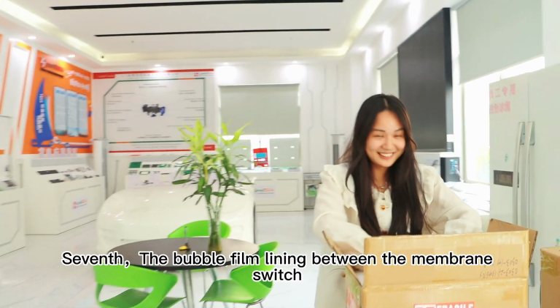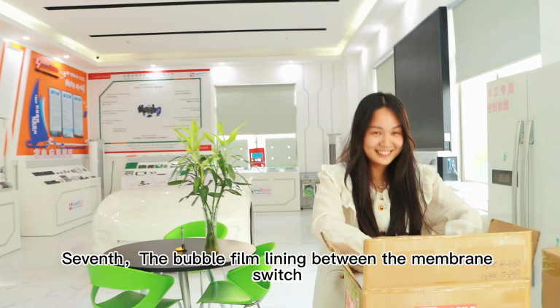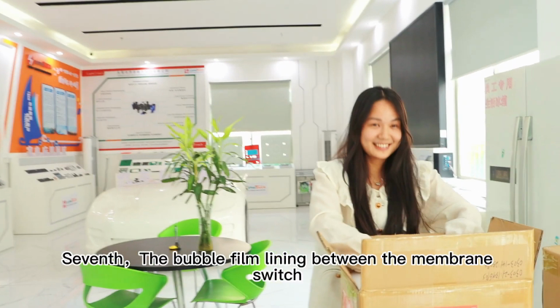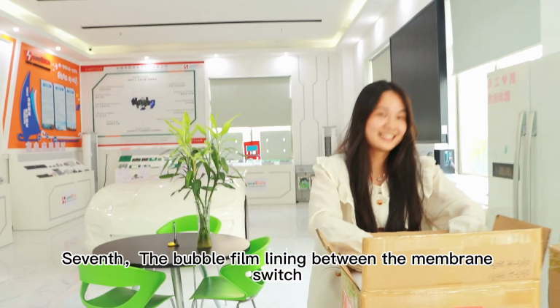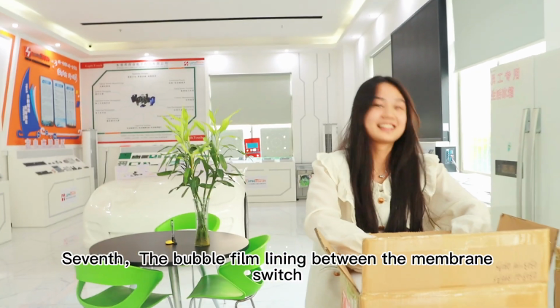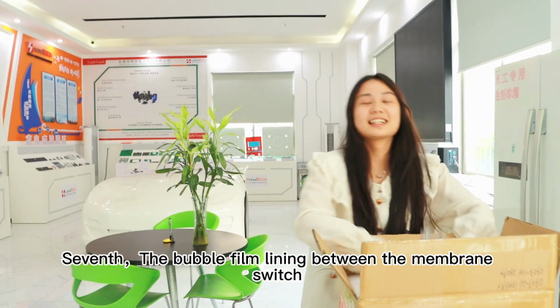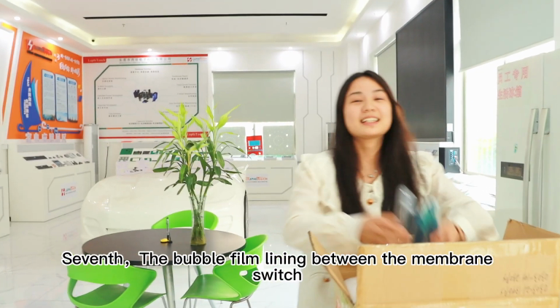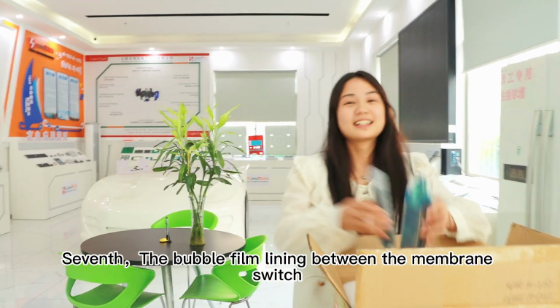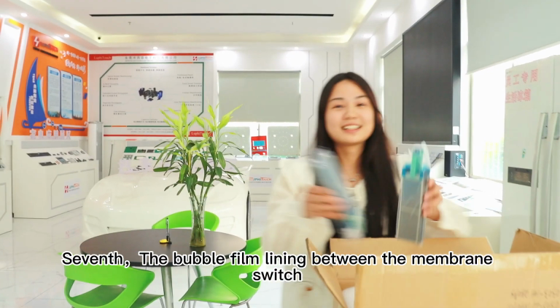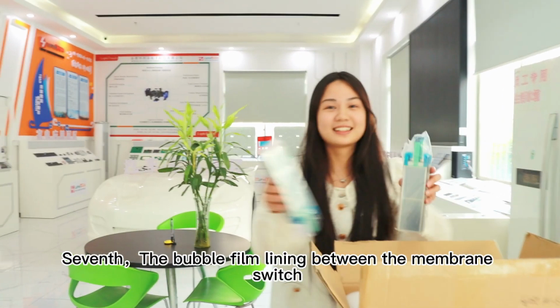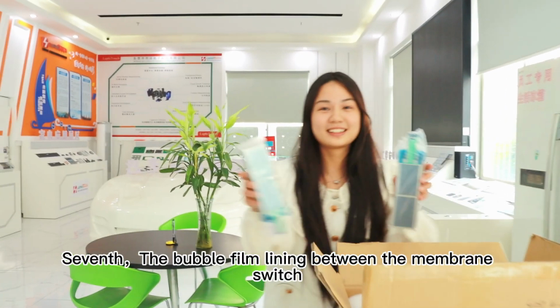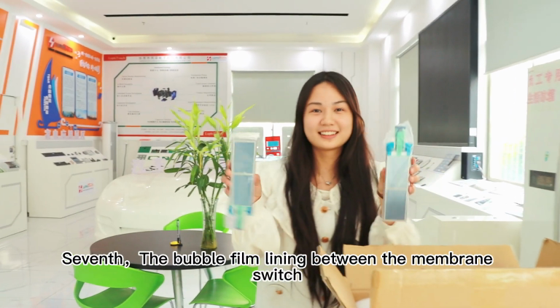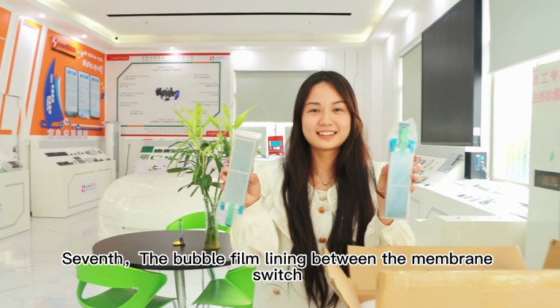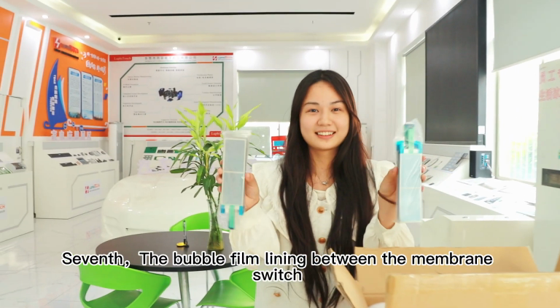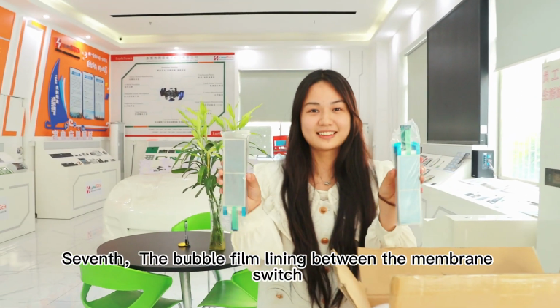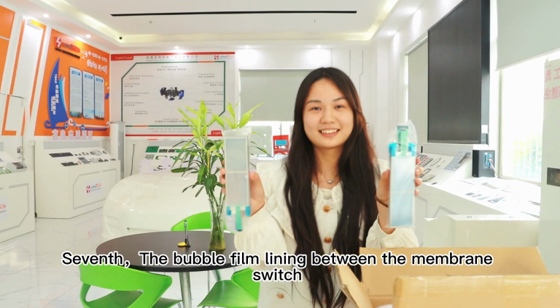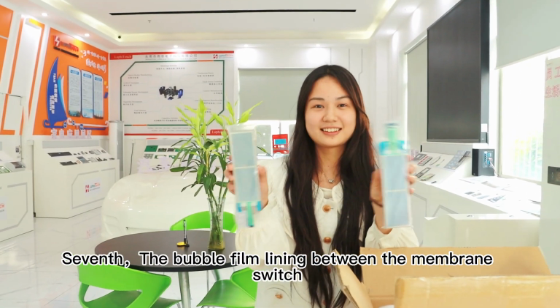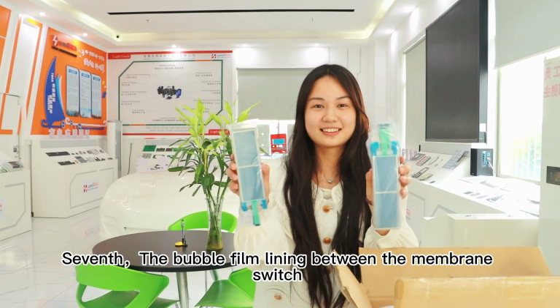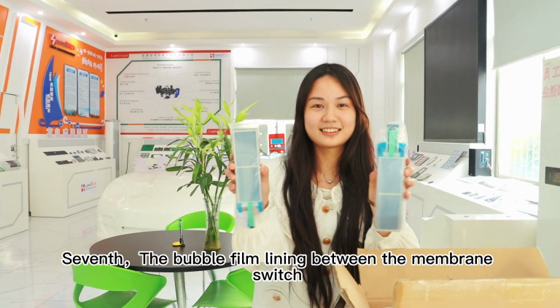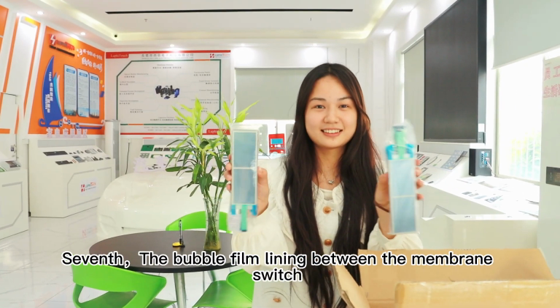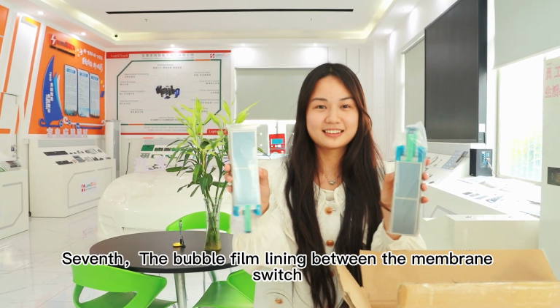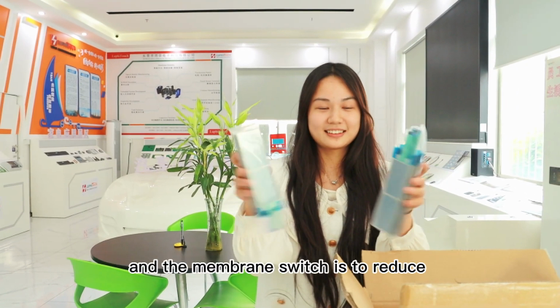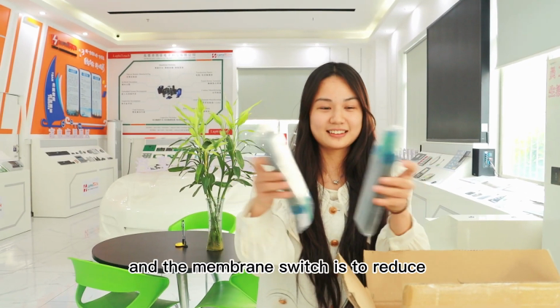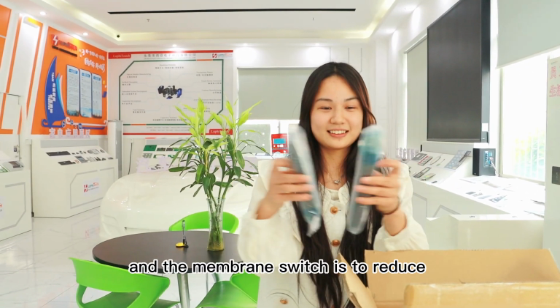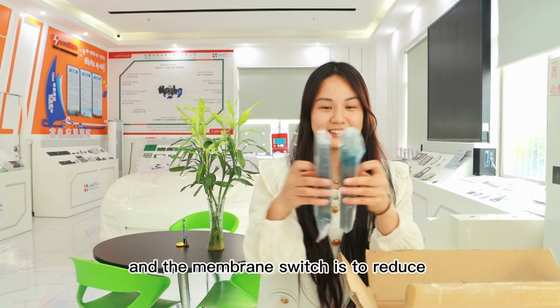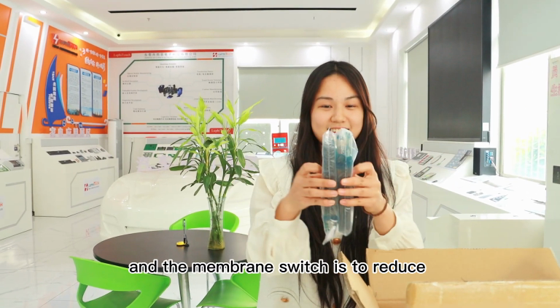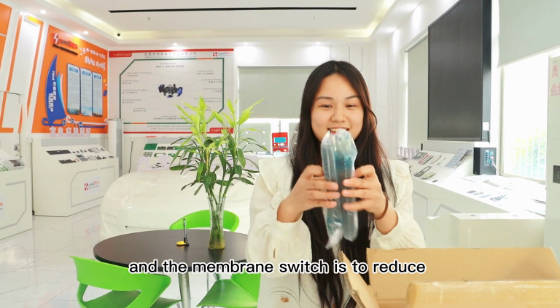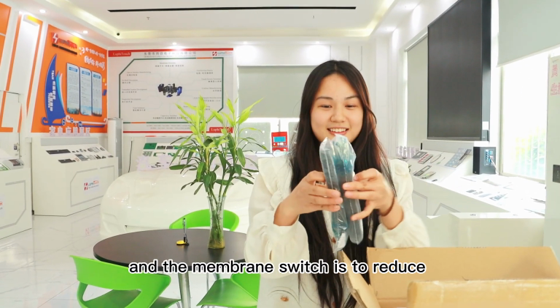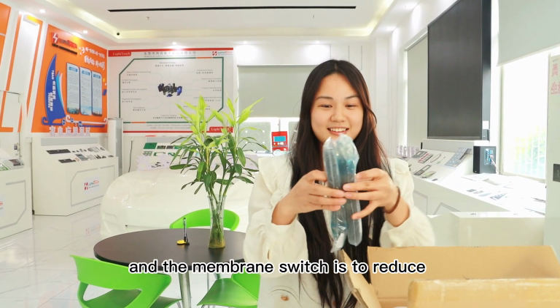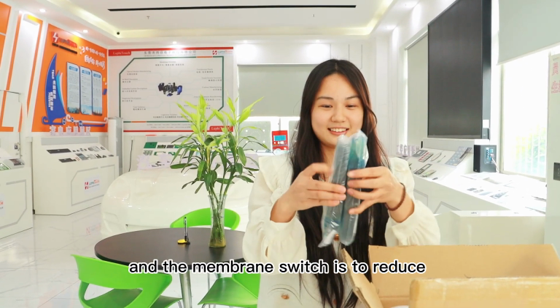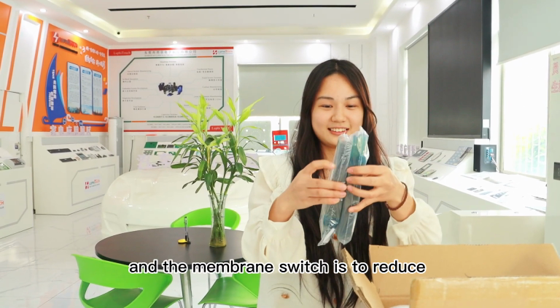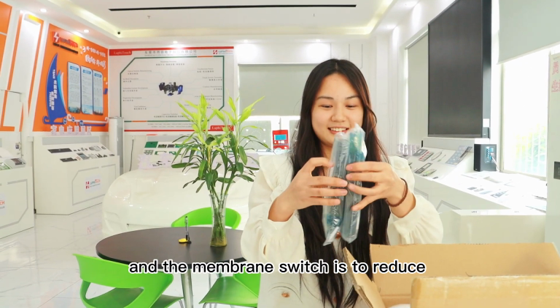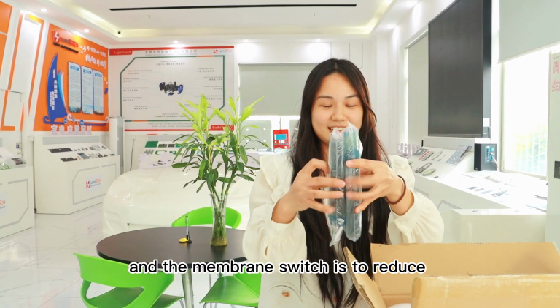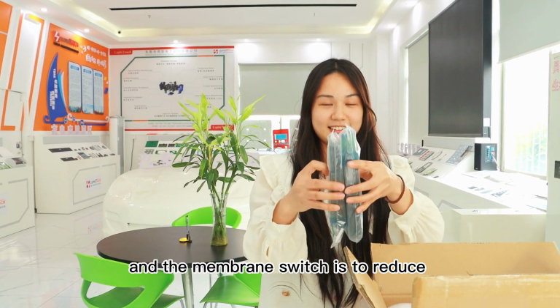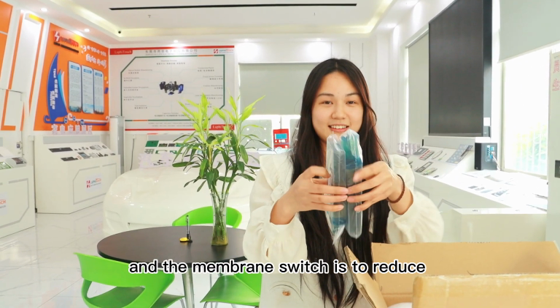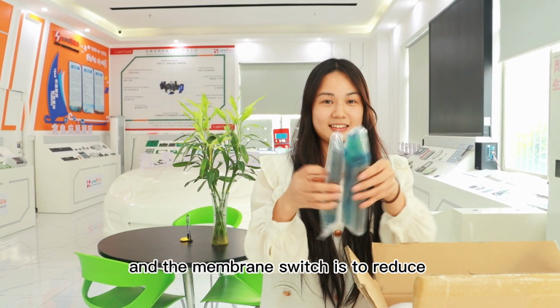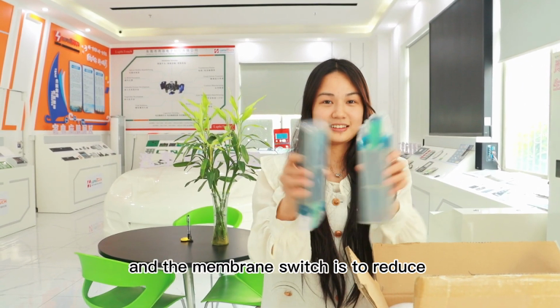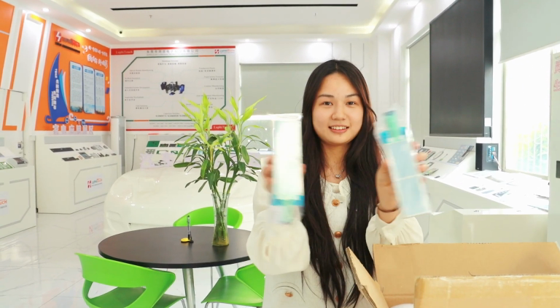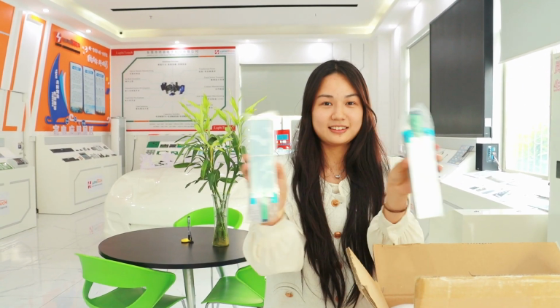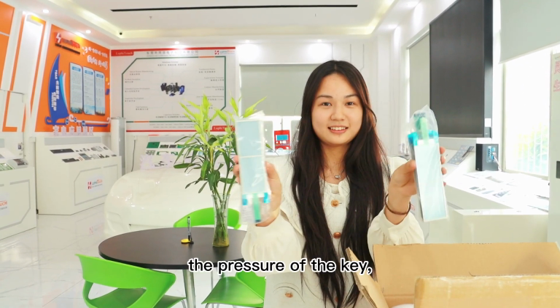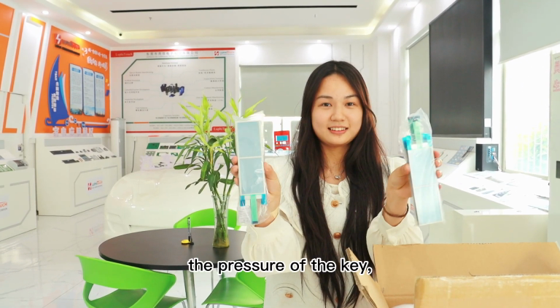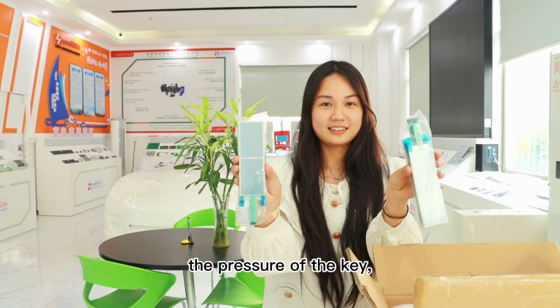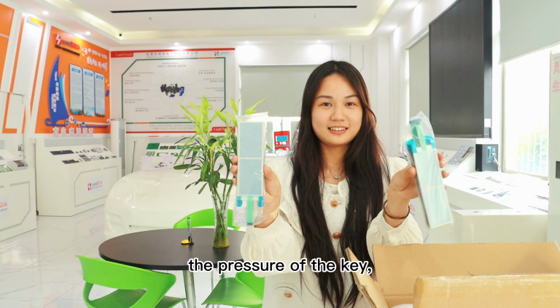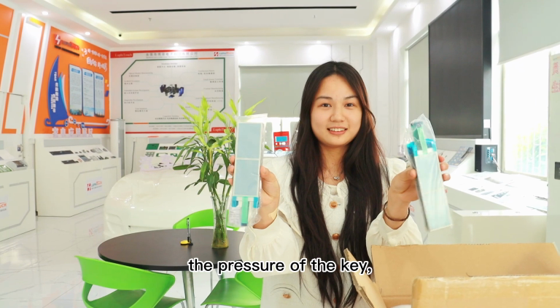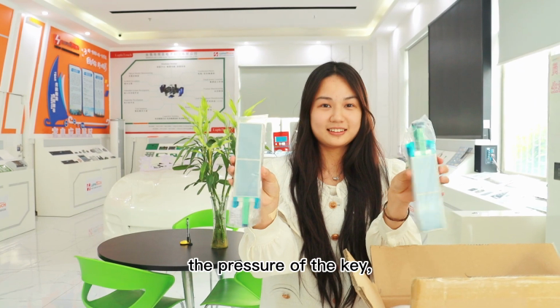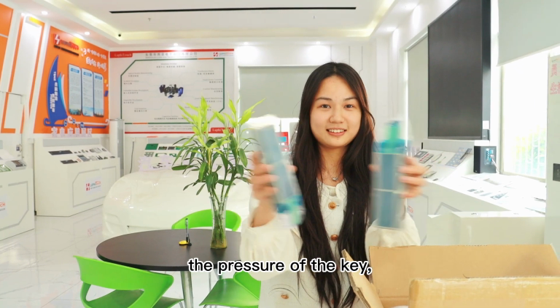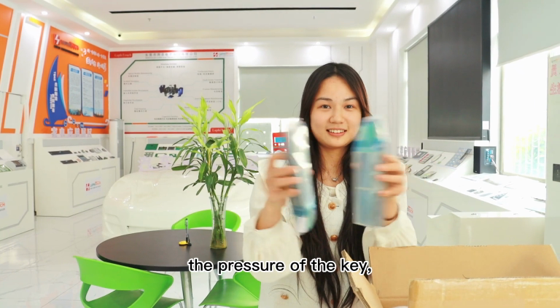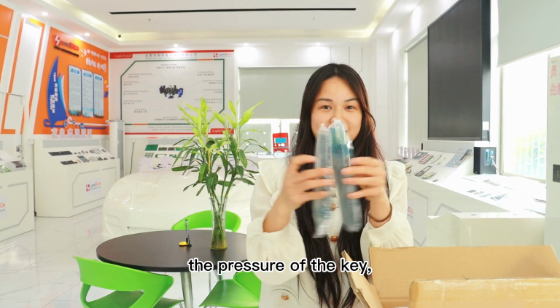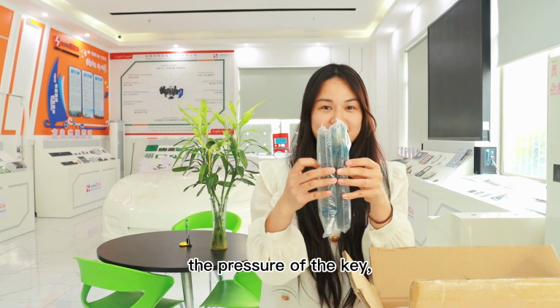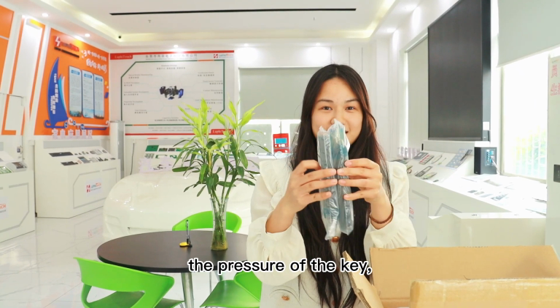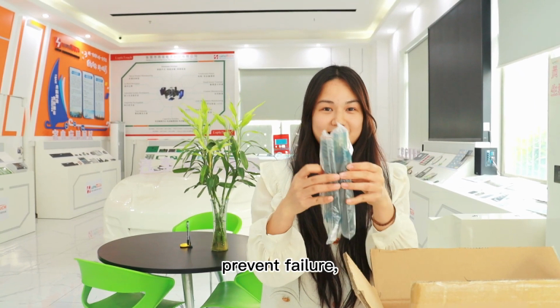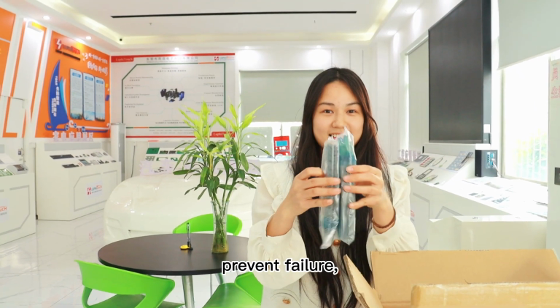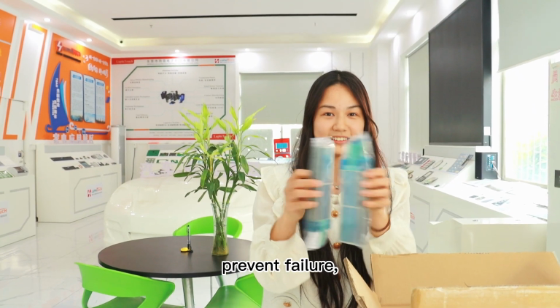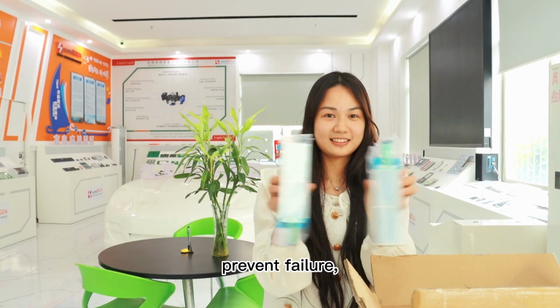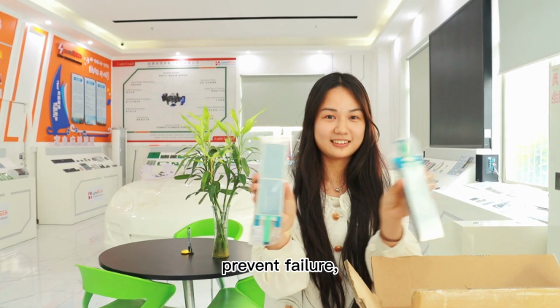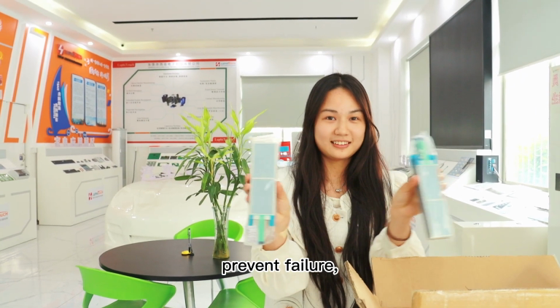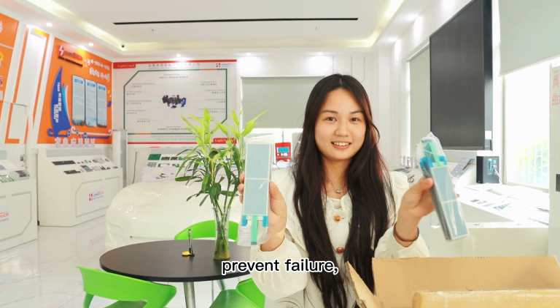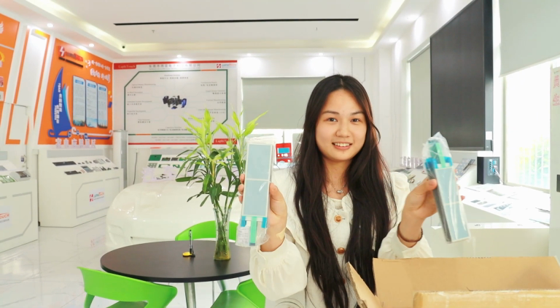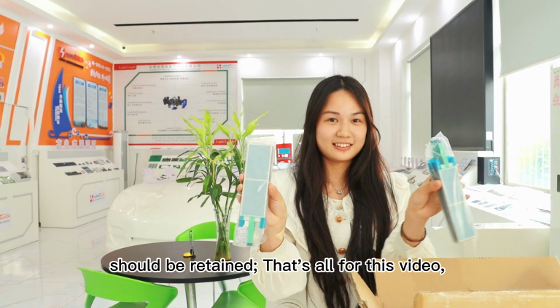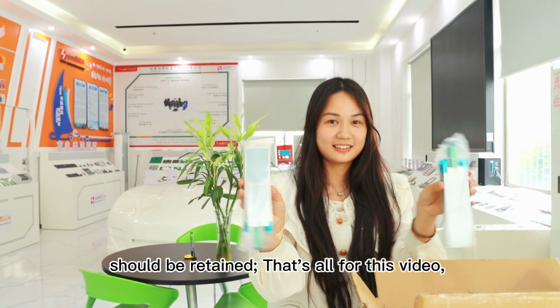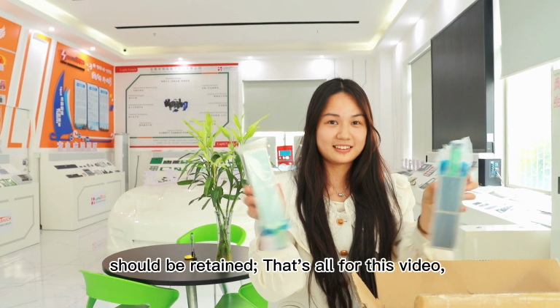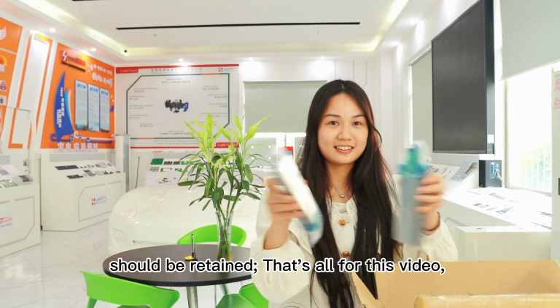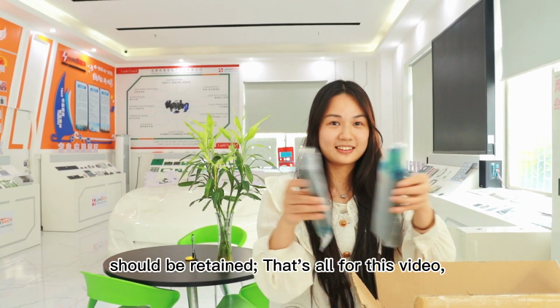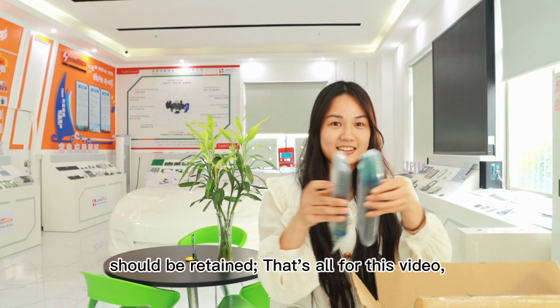Seventh, the bubble film lining between the membrane switch and the membrane switch is to reduce the pressure on the key and prevent failure. It should be retained.